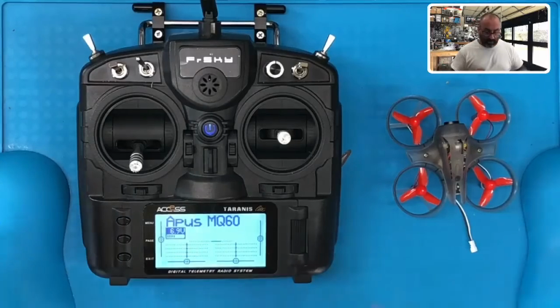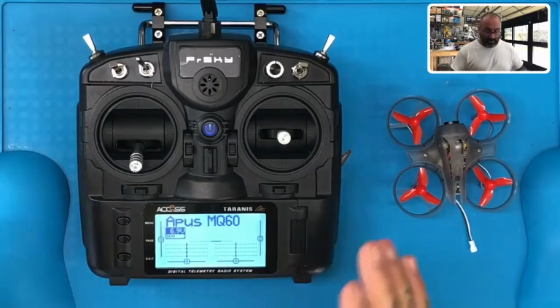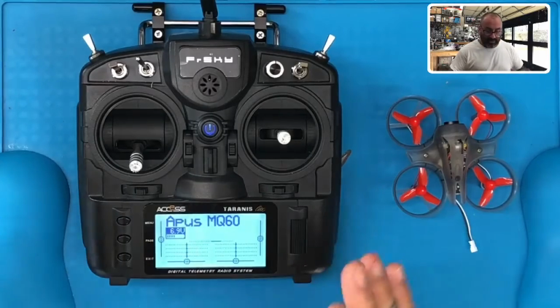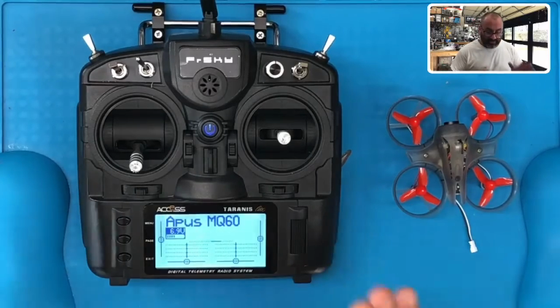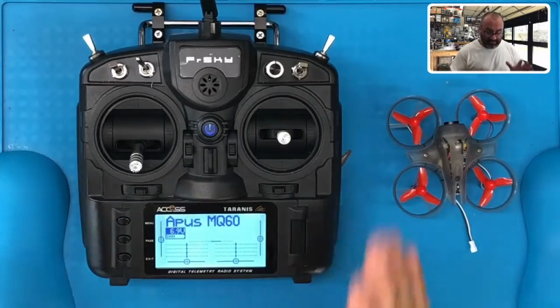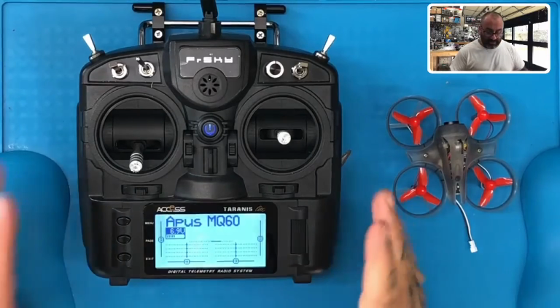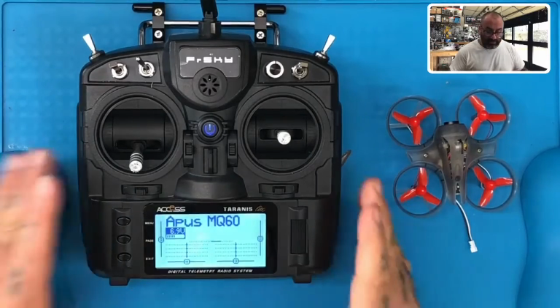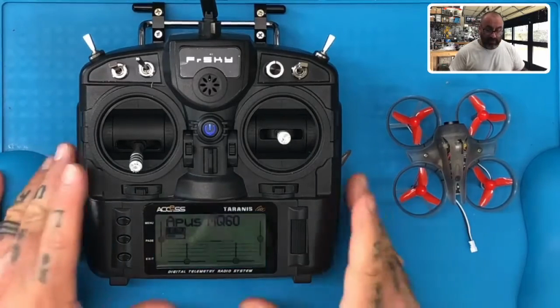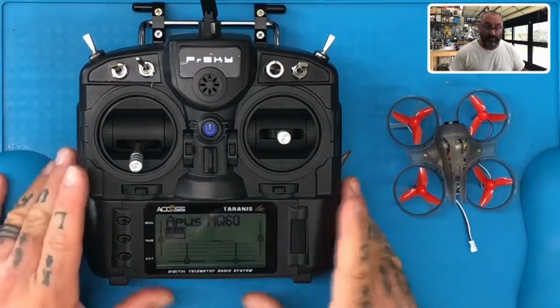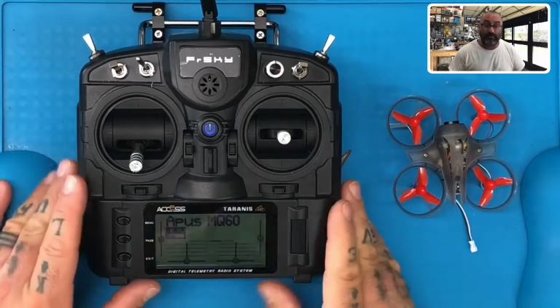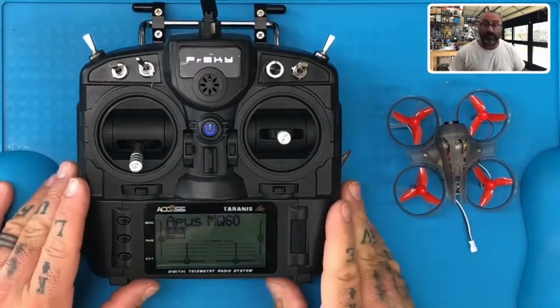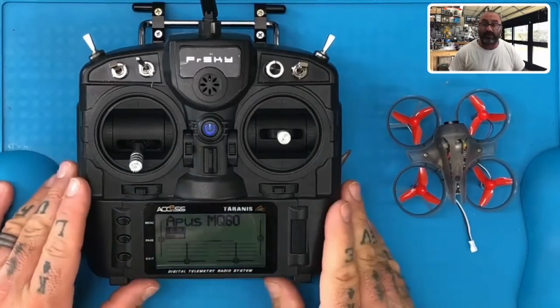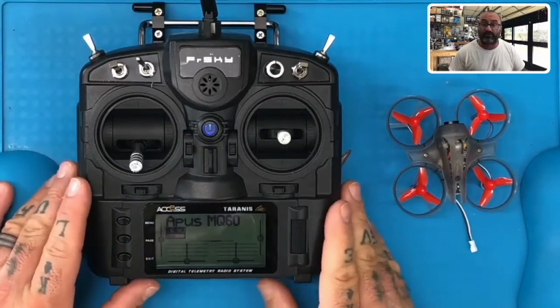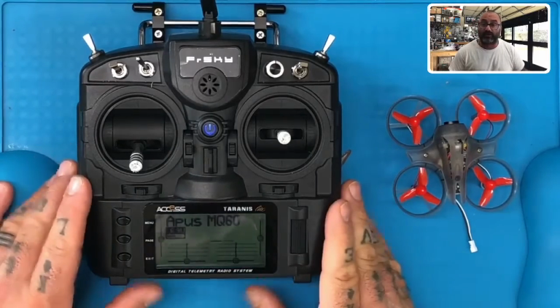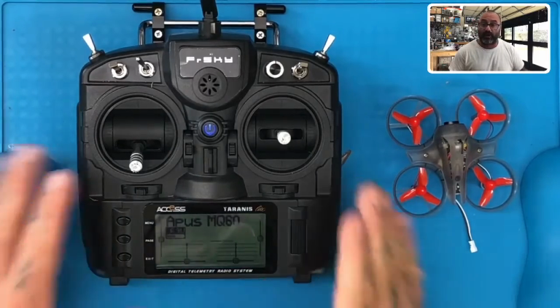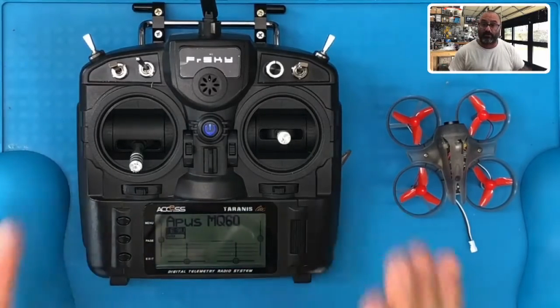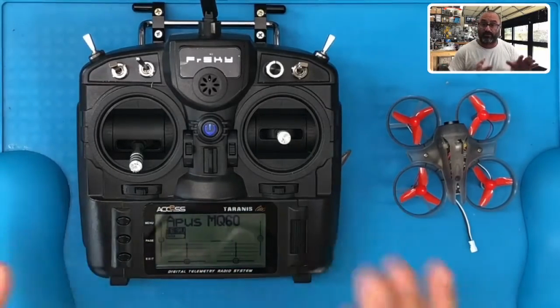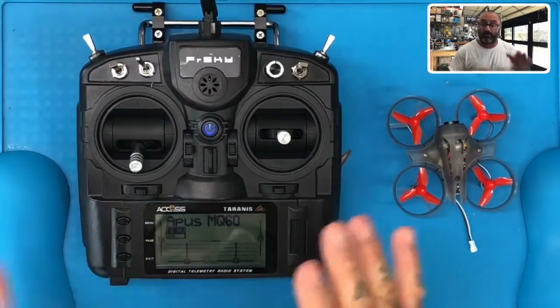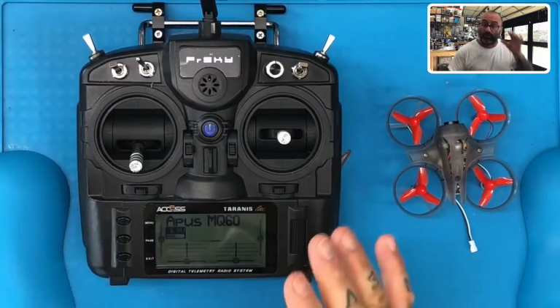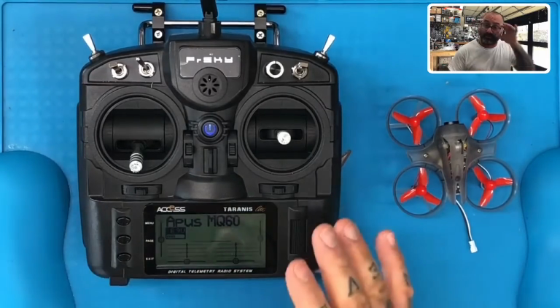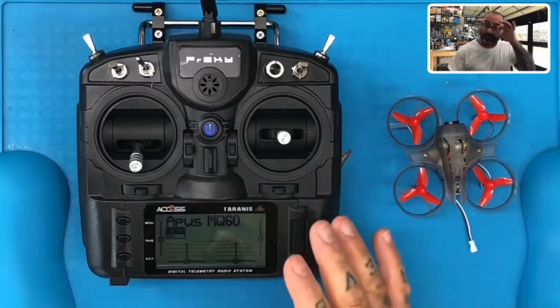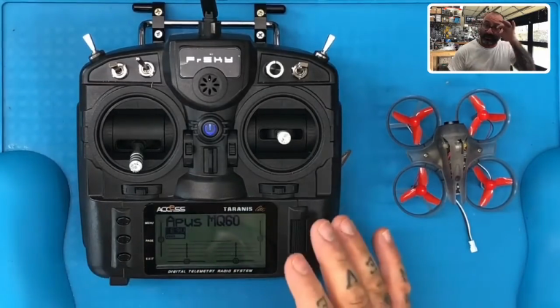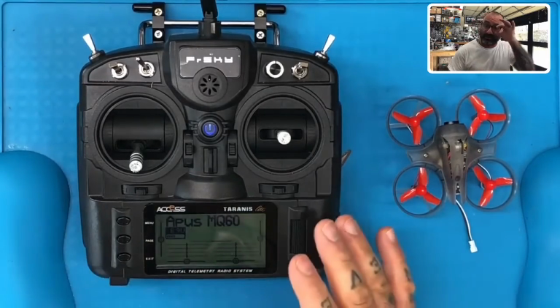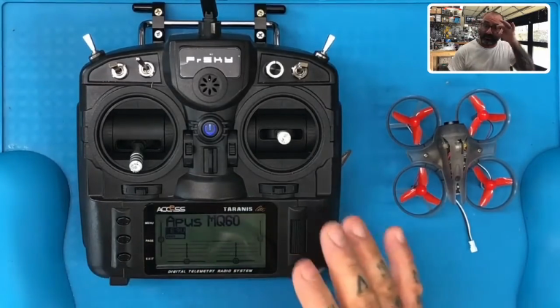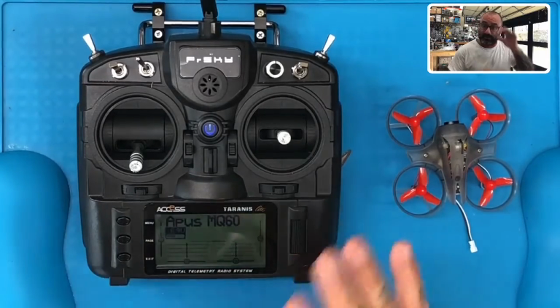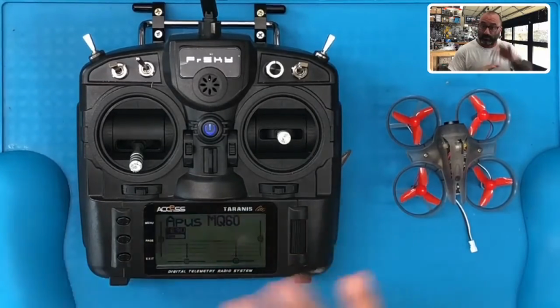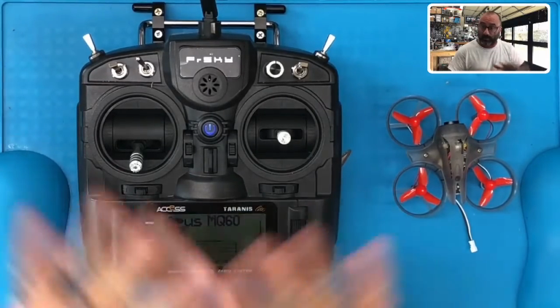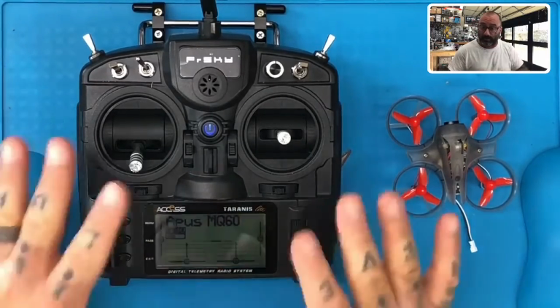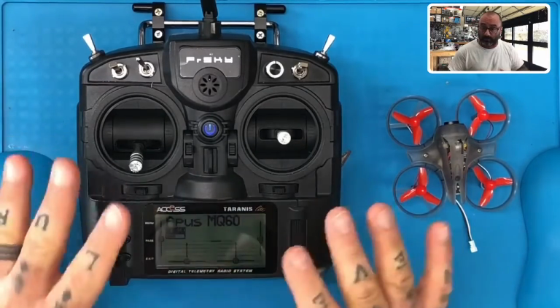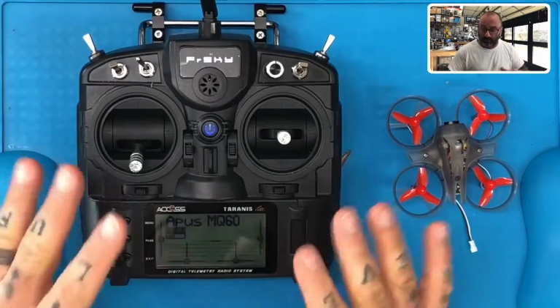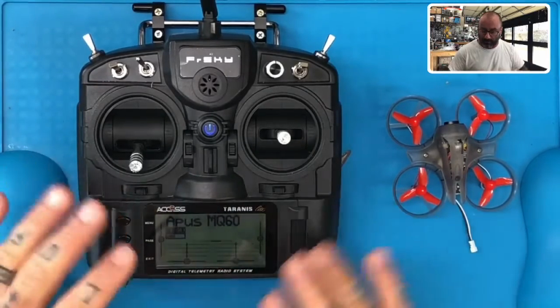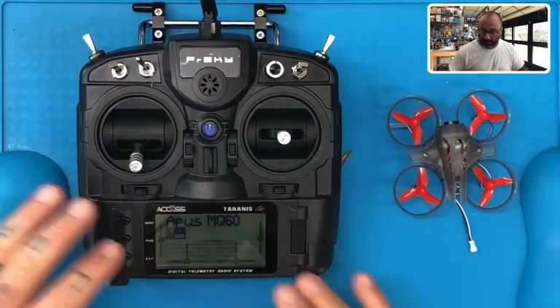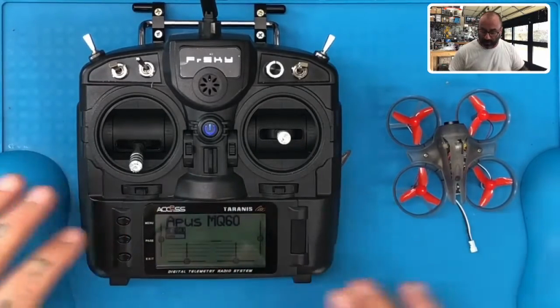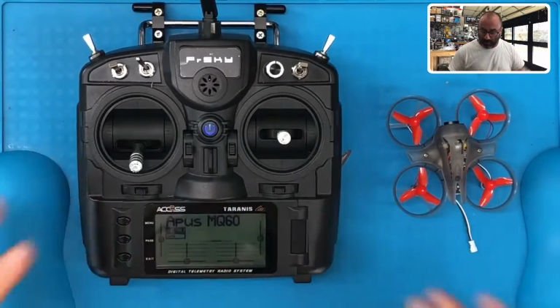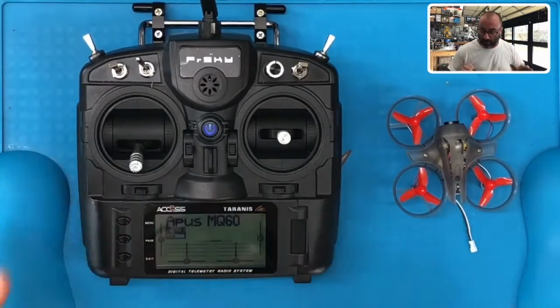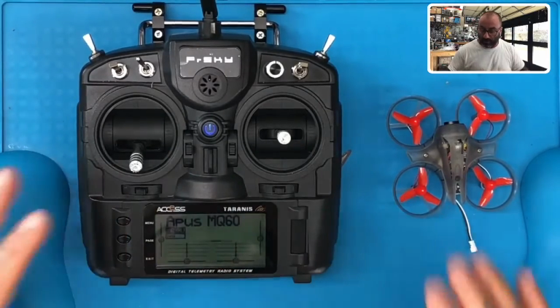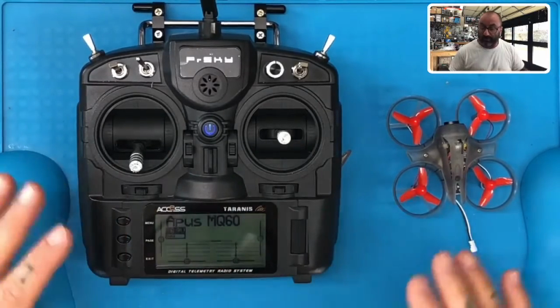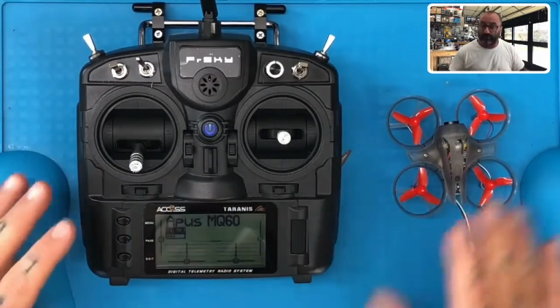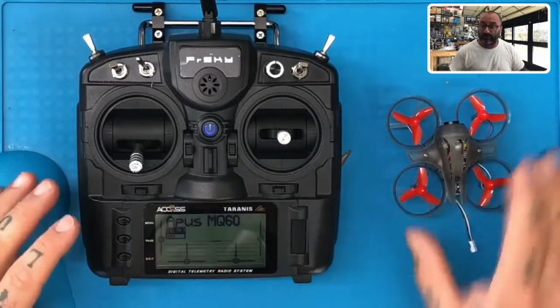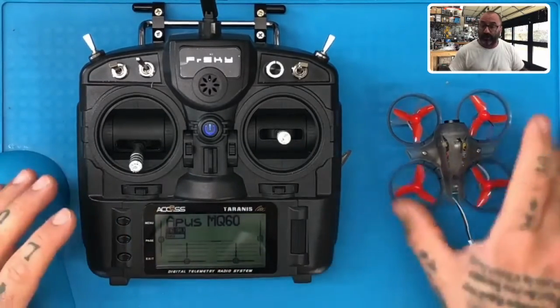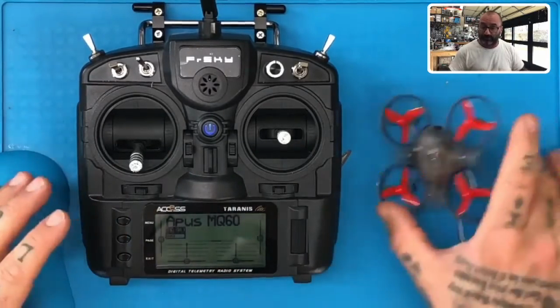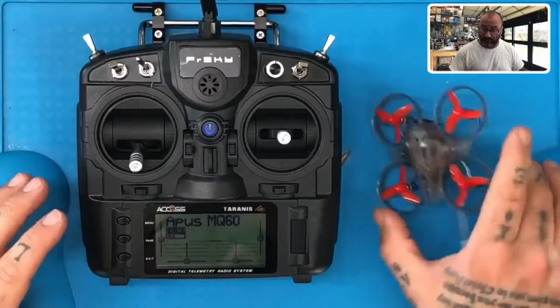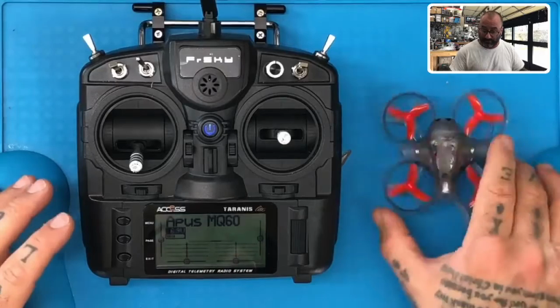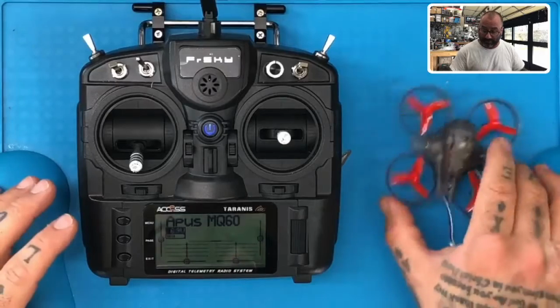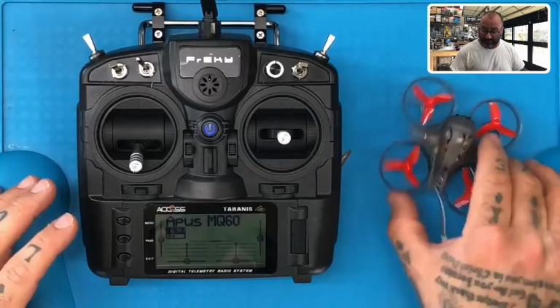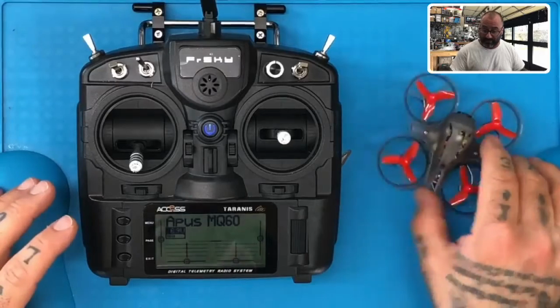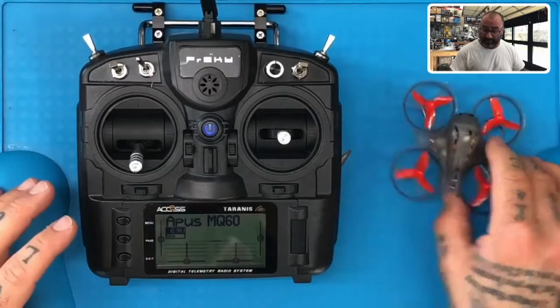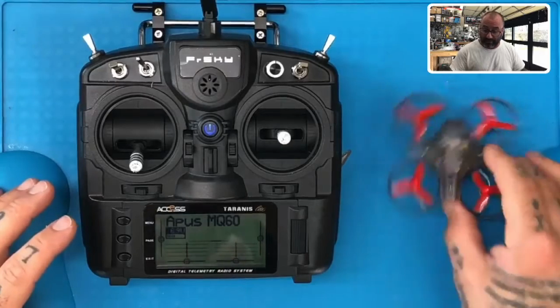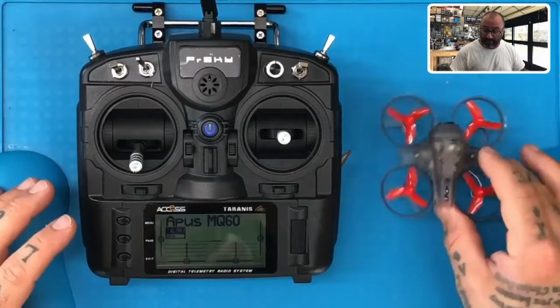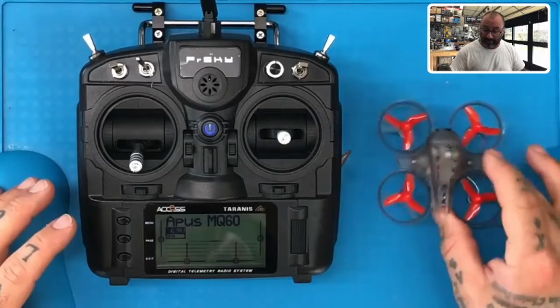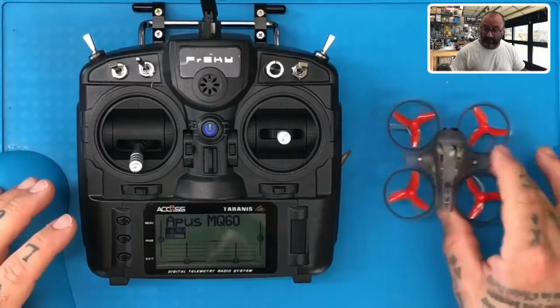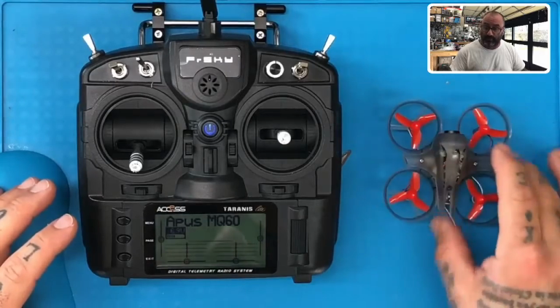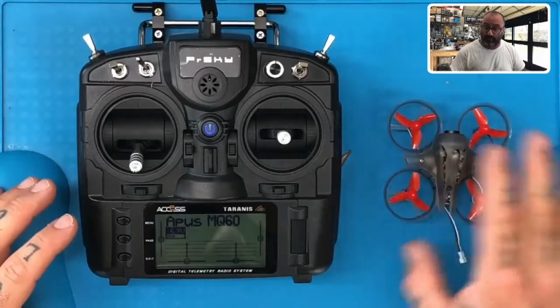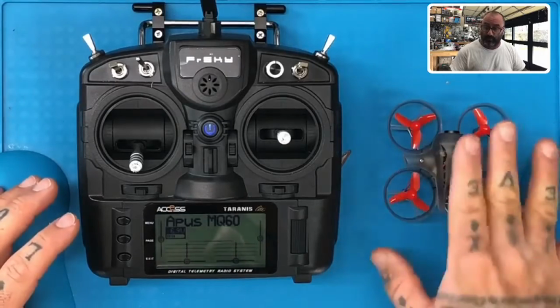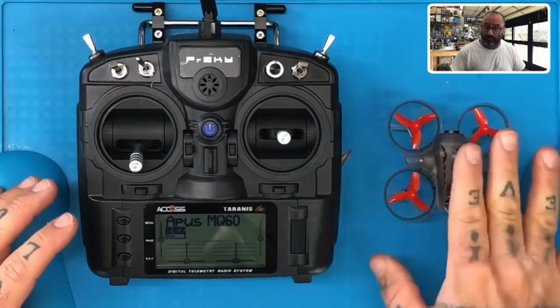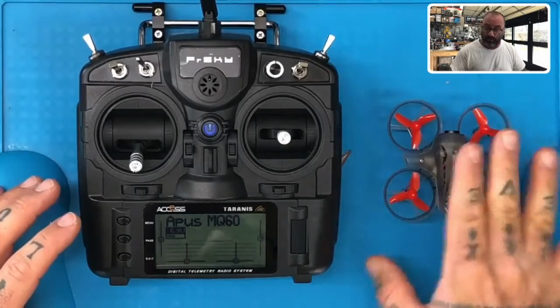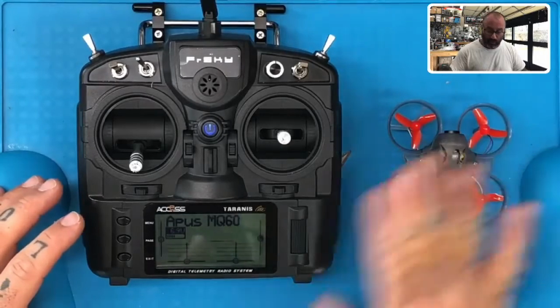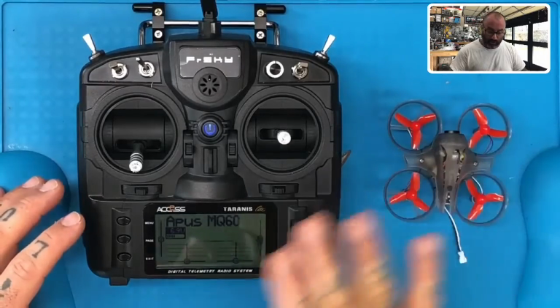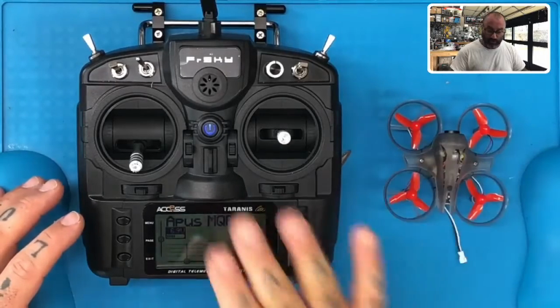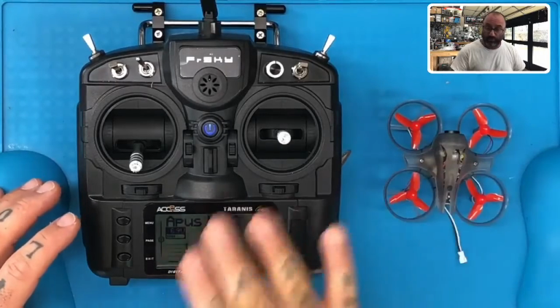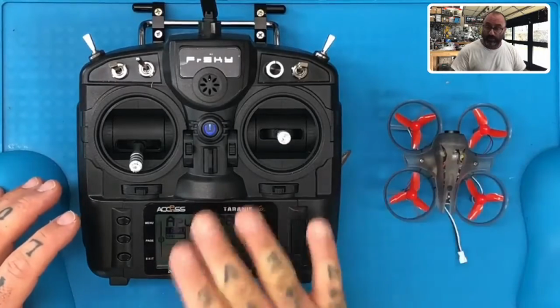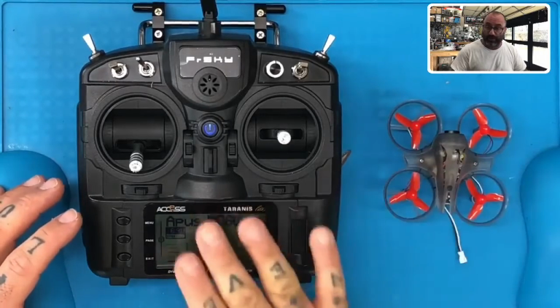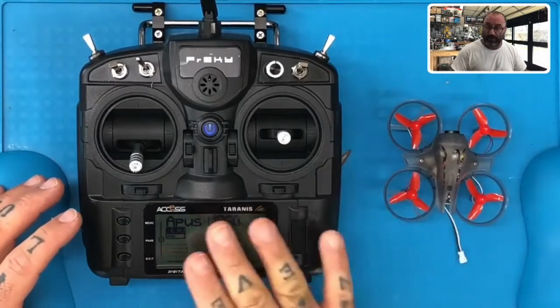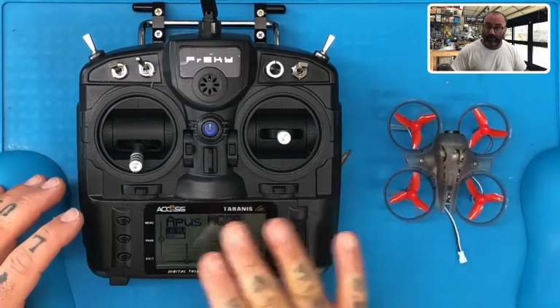Okay guys, now that we have the radio set up, the mode selected, and the model done, what we need you to do now is get ready to bind the drone to the radio.